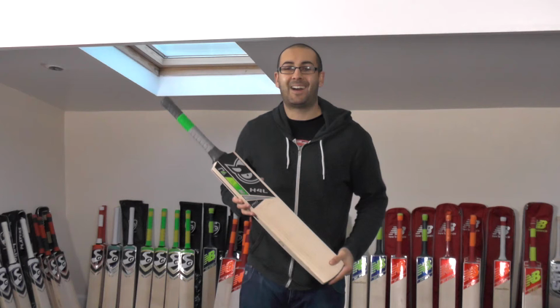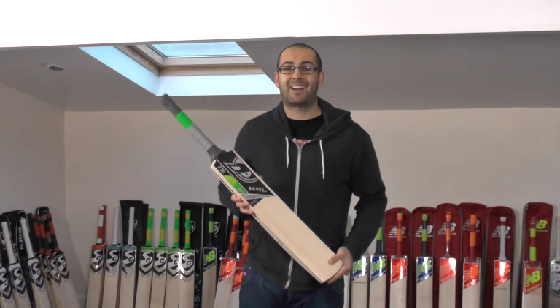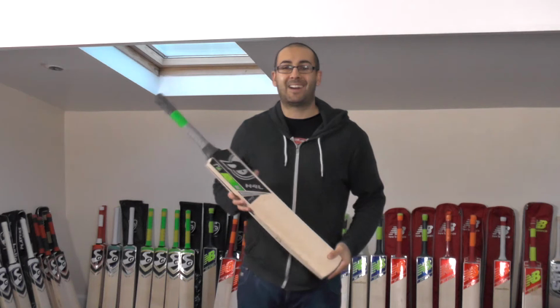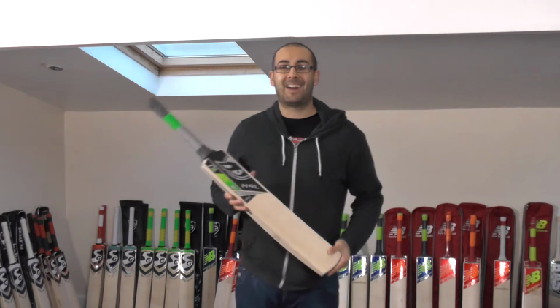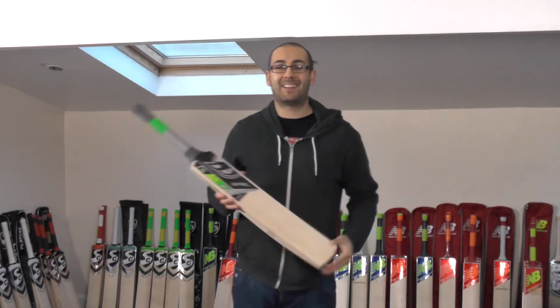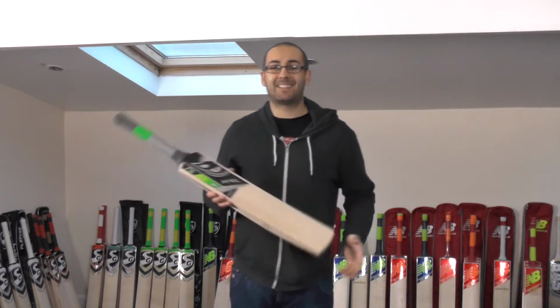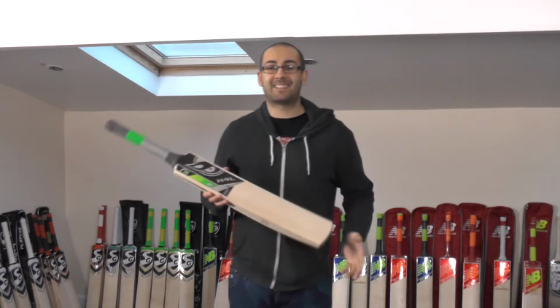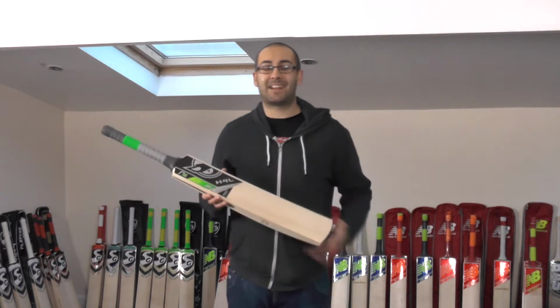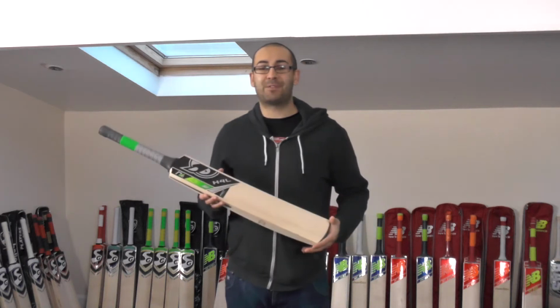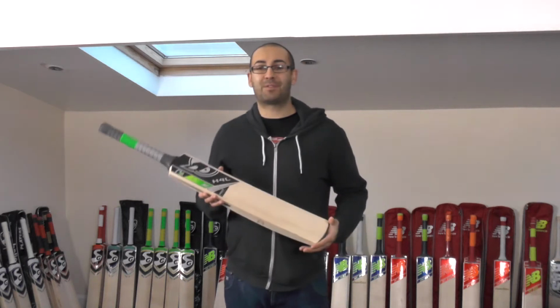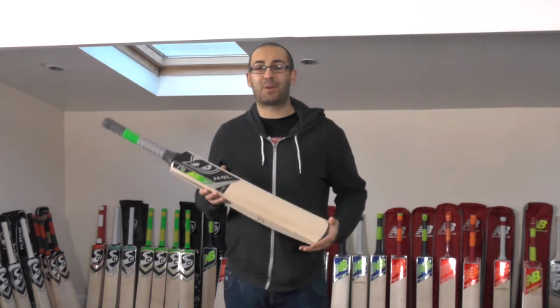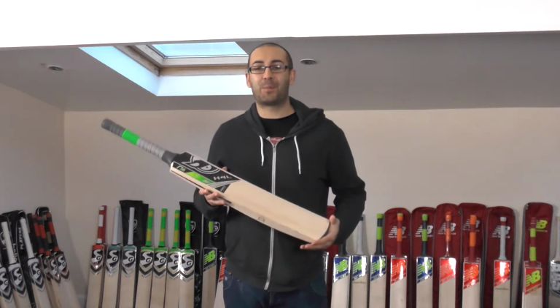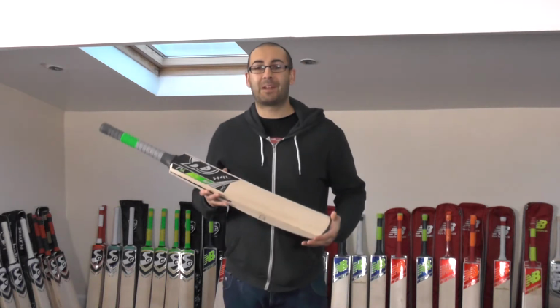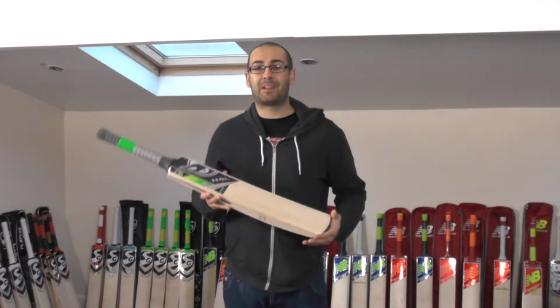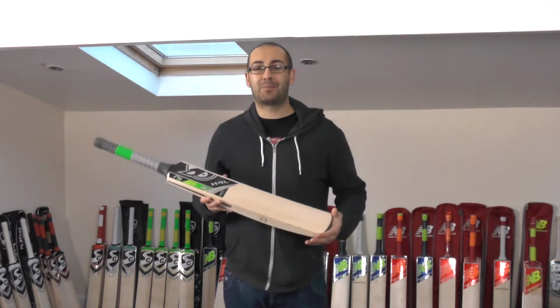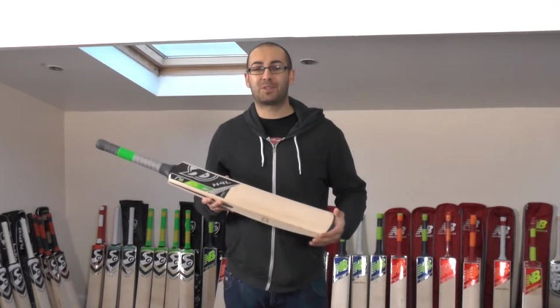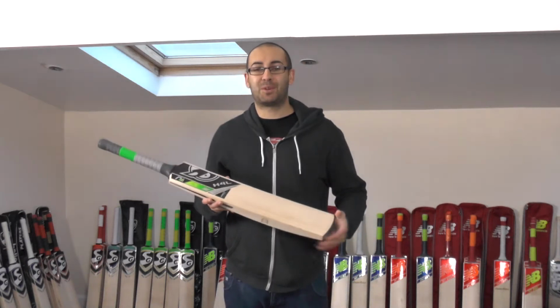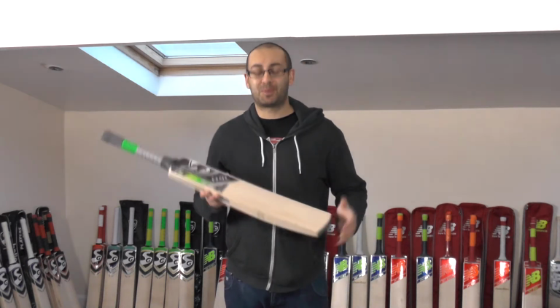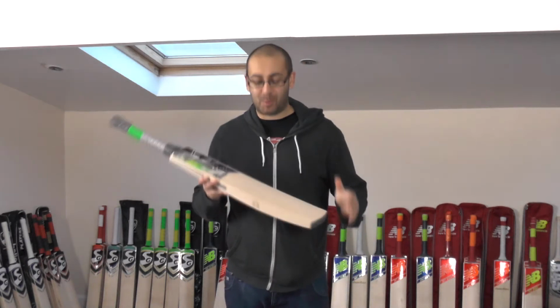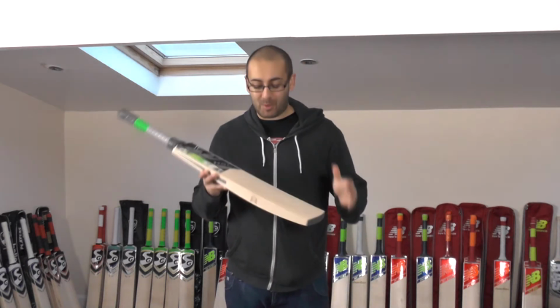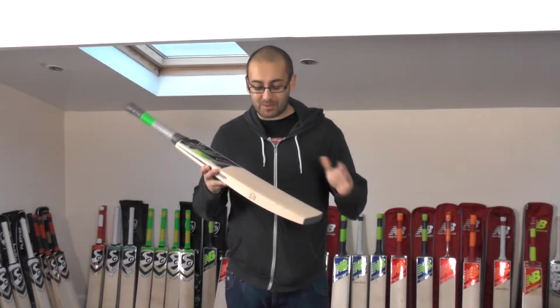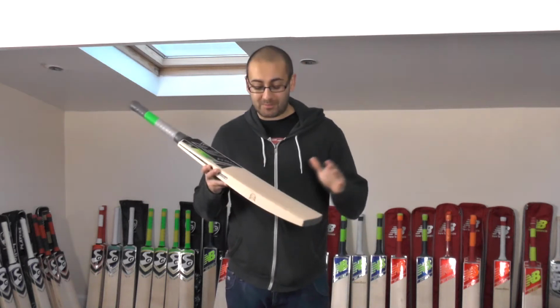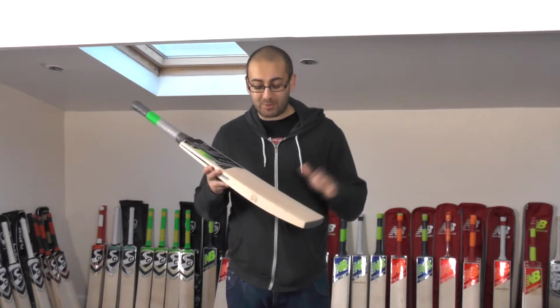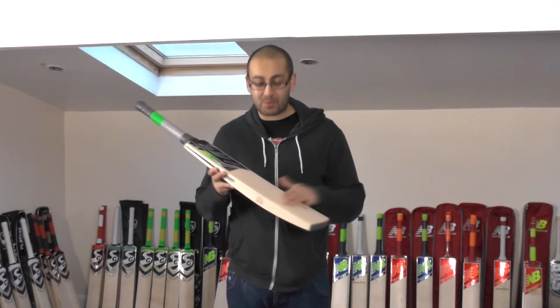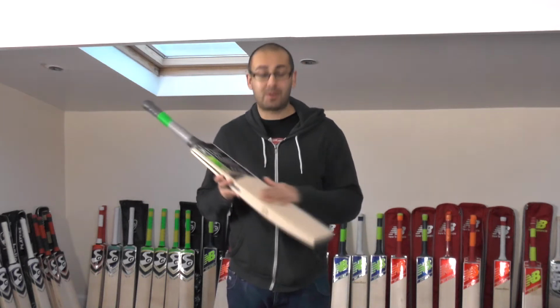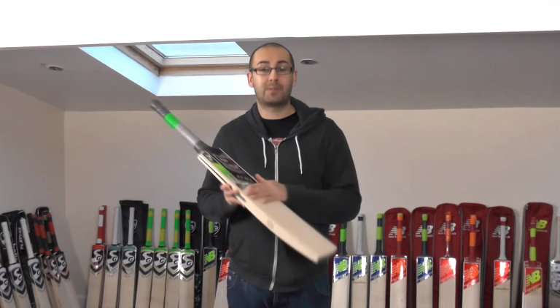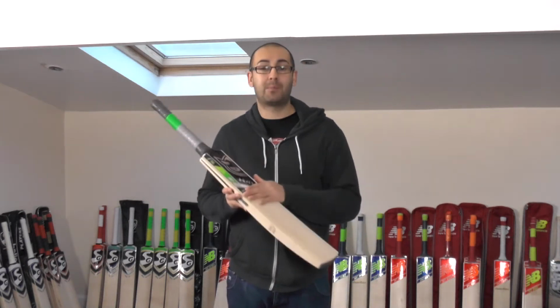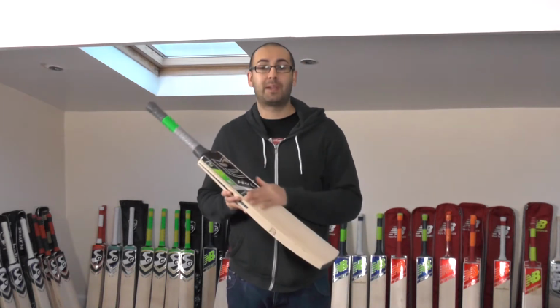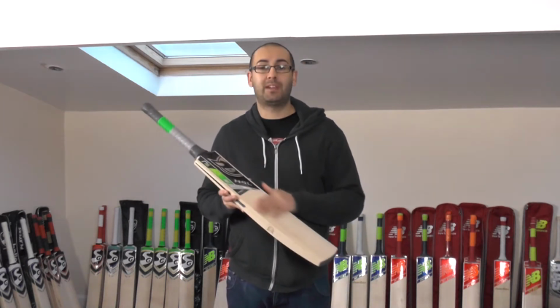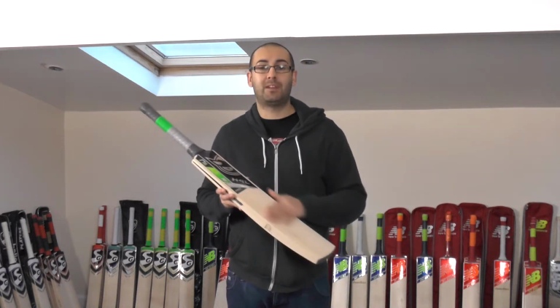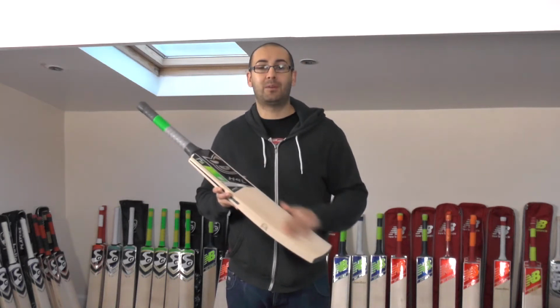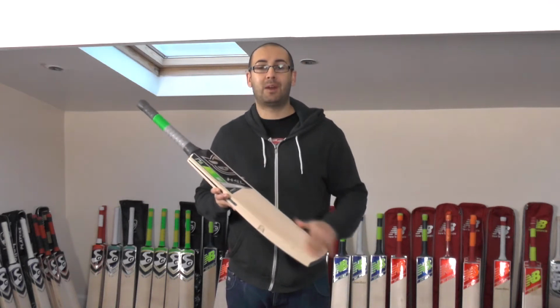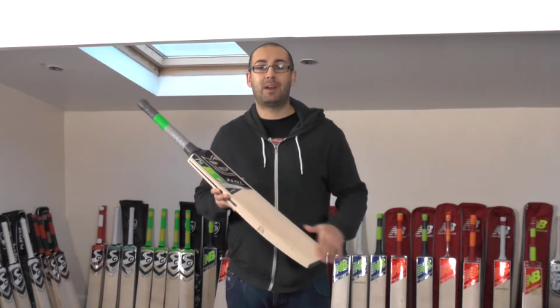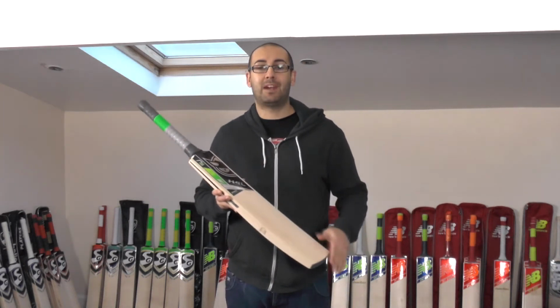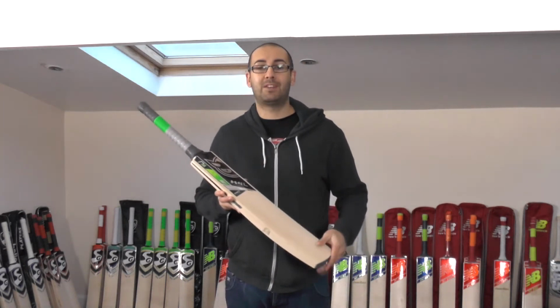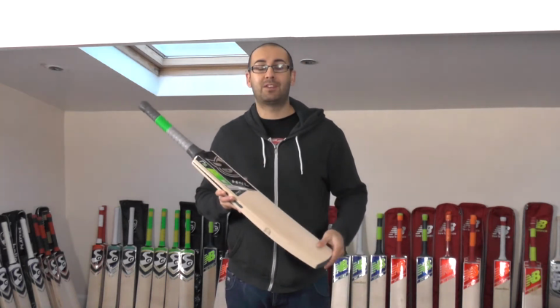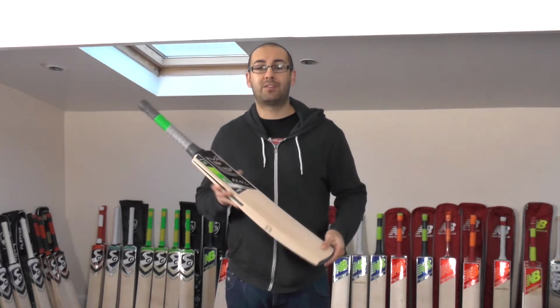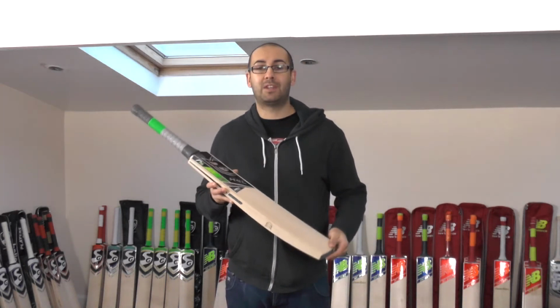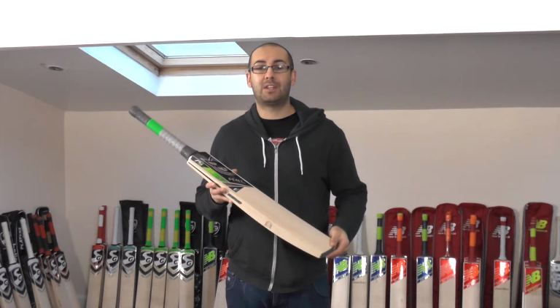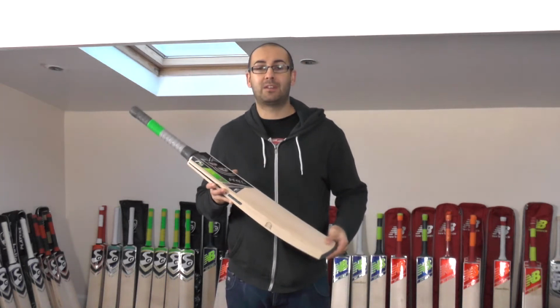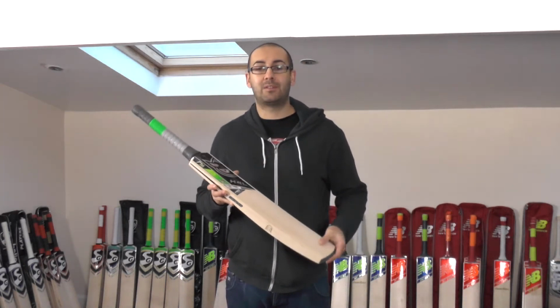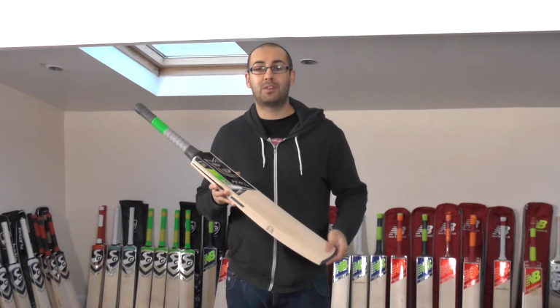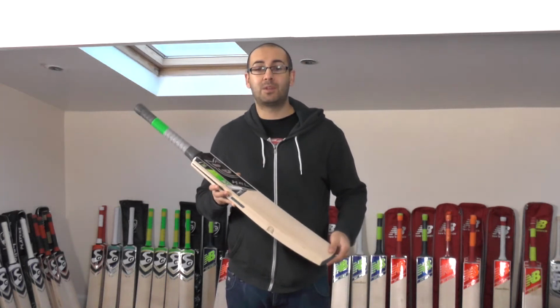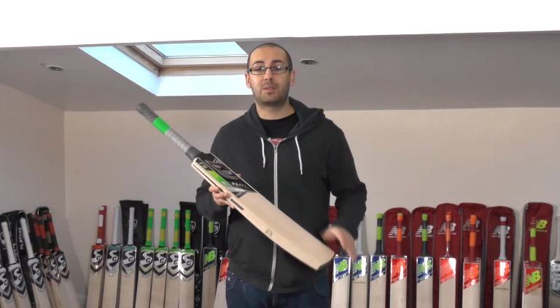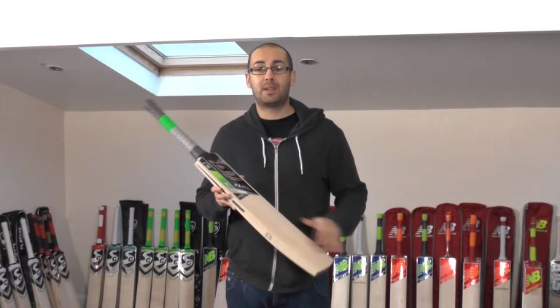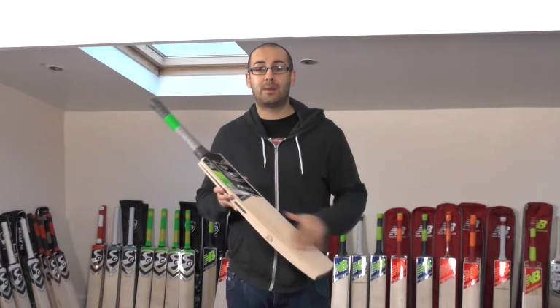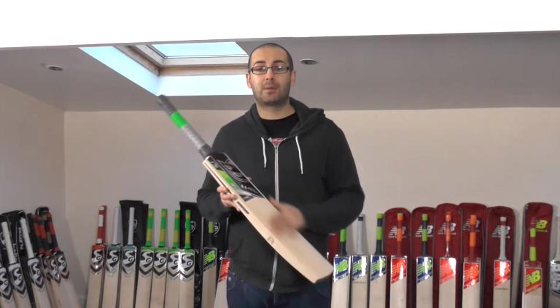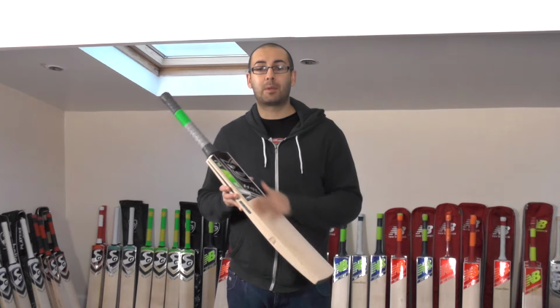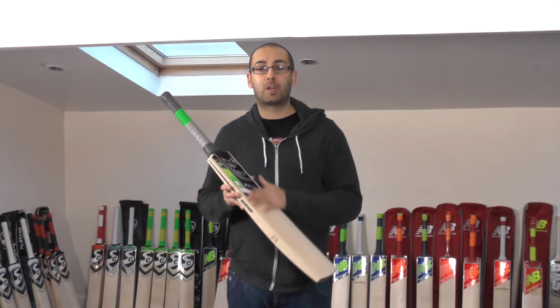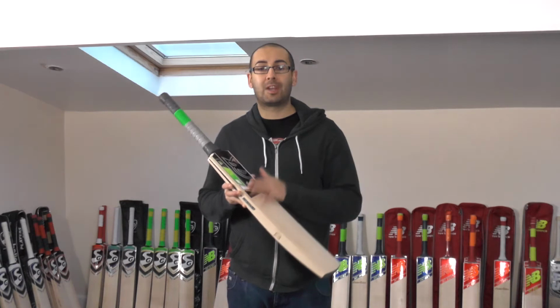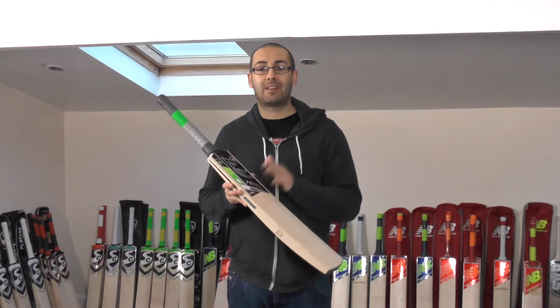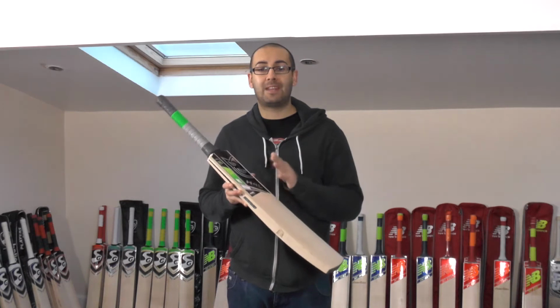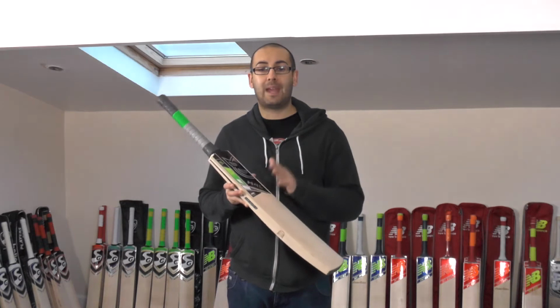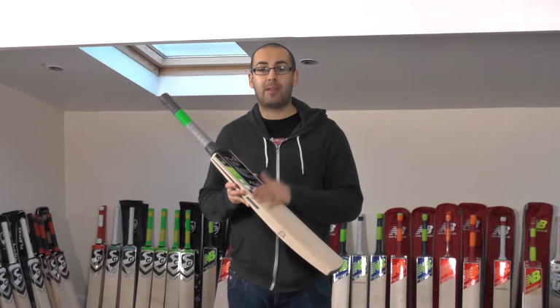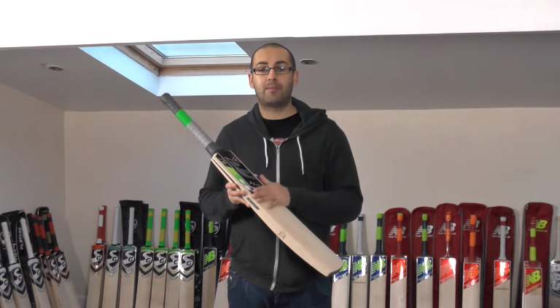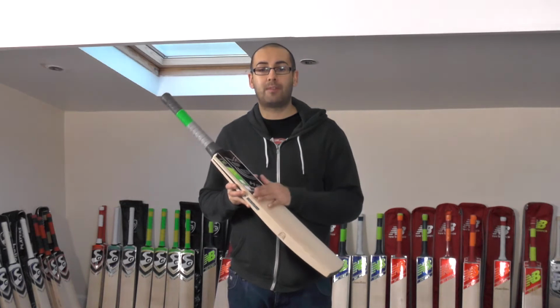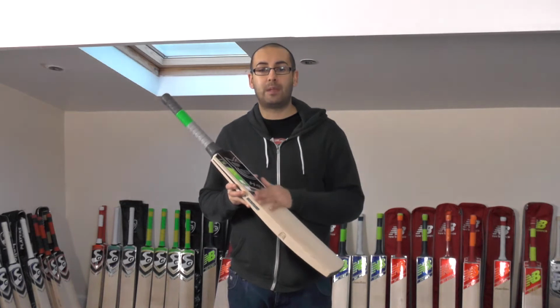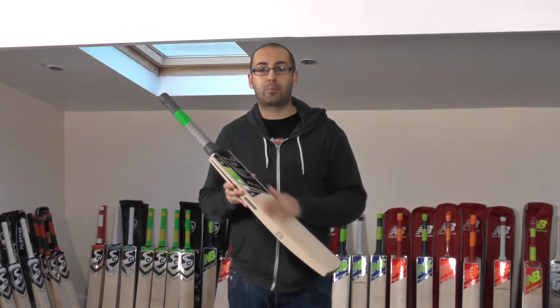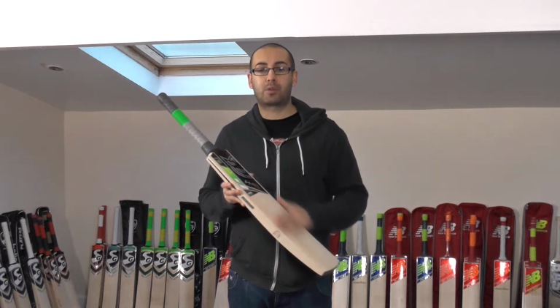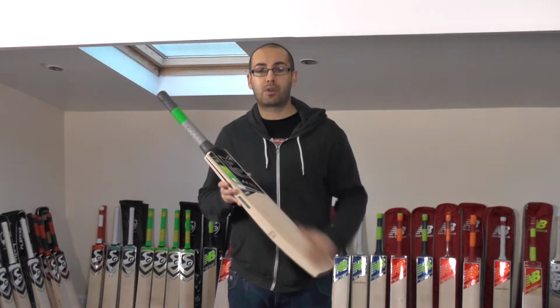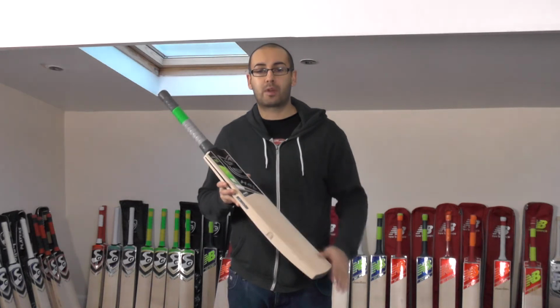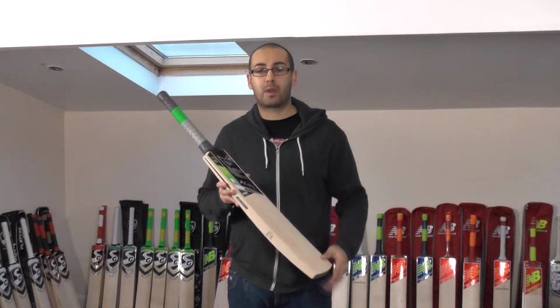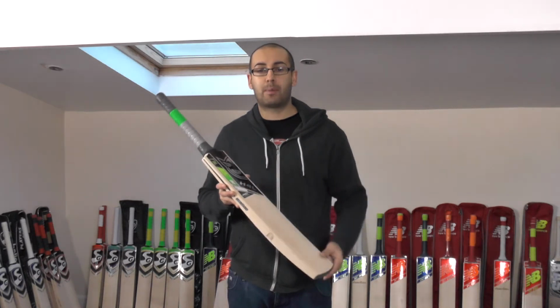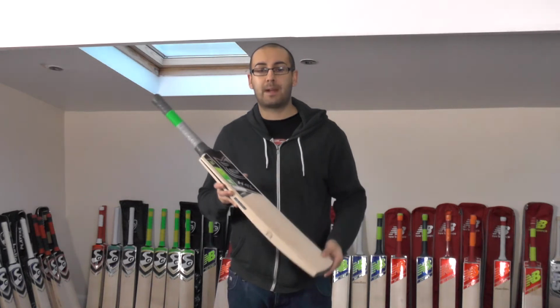Hi guys, it's Hanny from Eclipse Allsports and I just wanted to bring you another video review. Today we're going to be looking at the Envy Pro Cricket Bat.